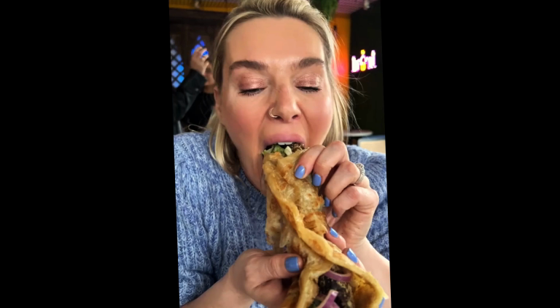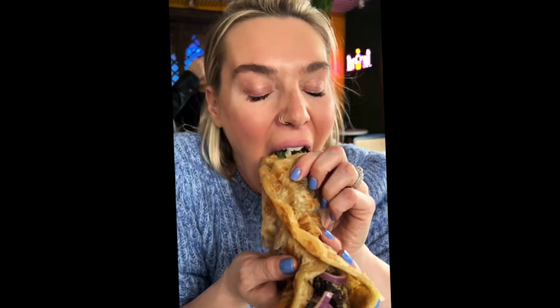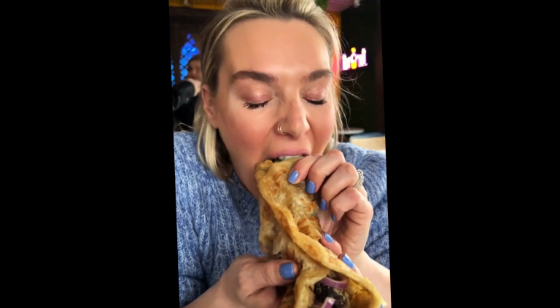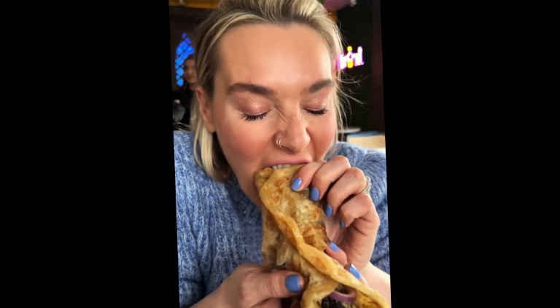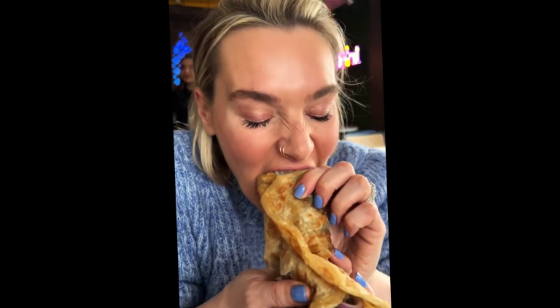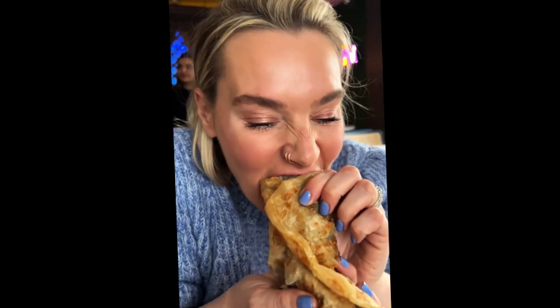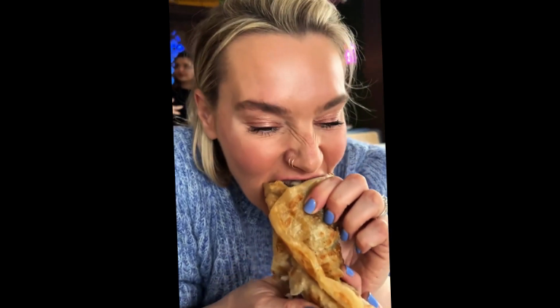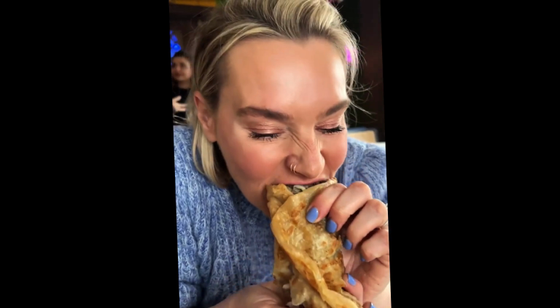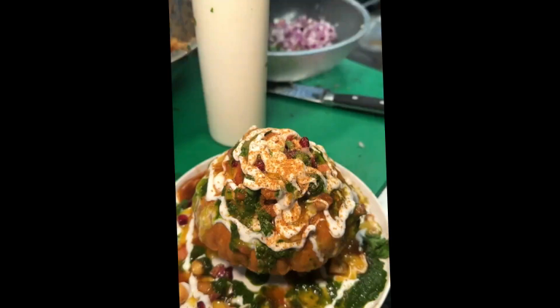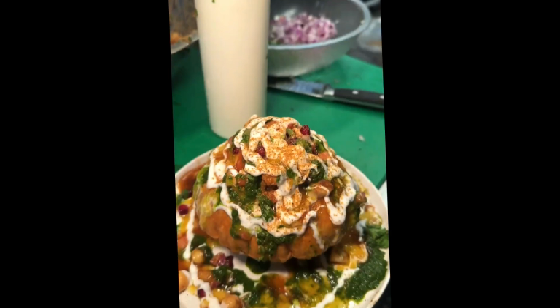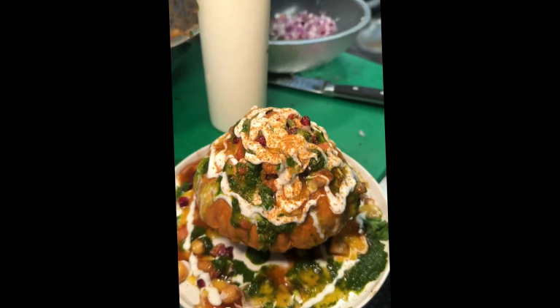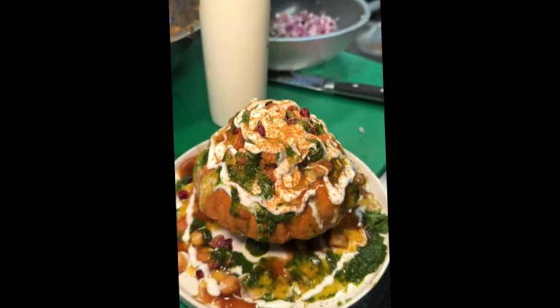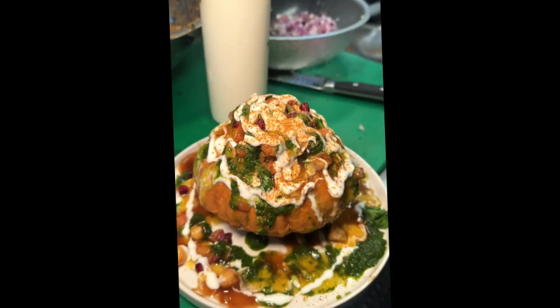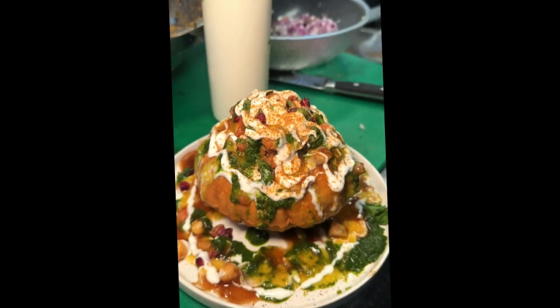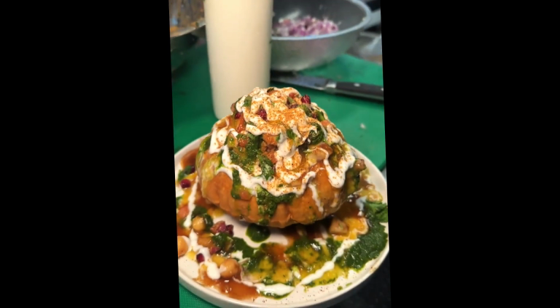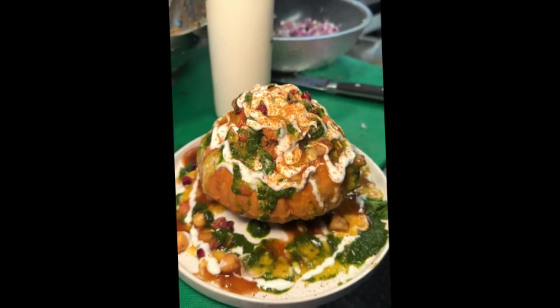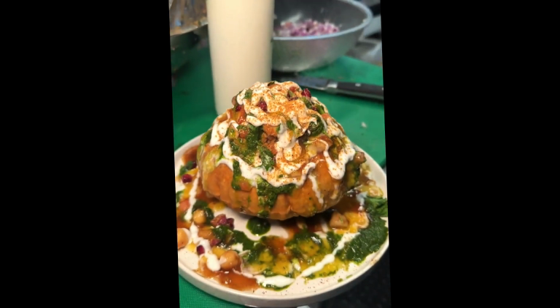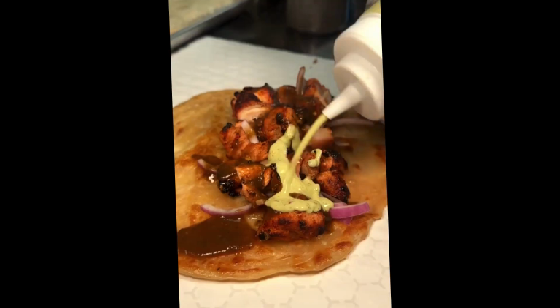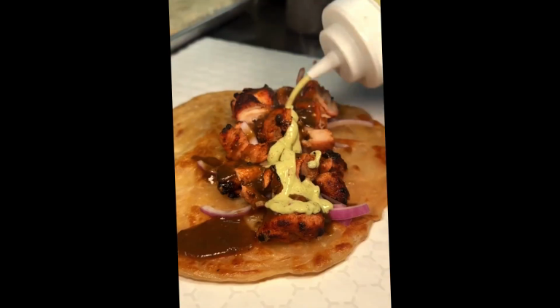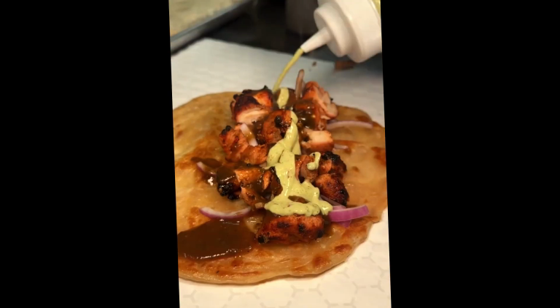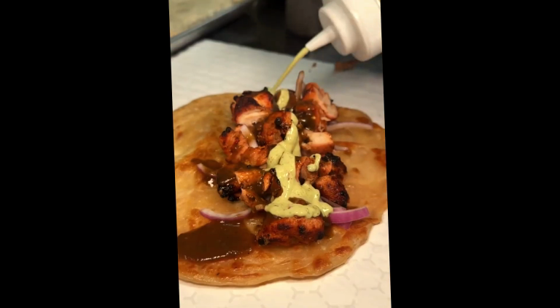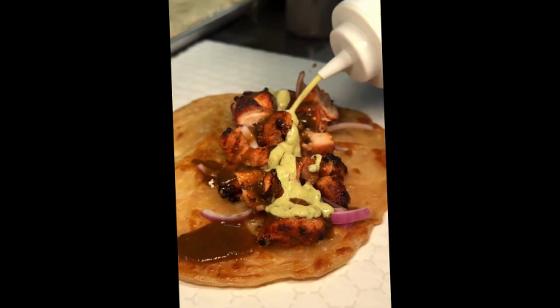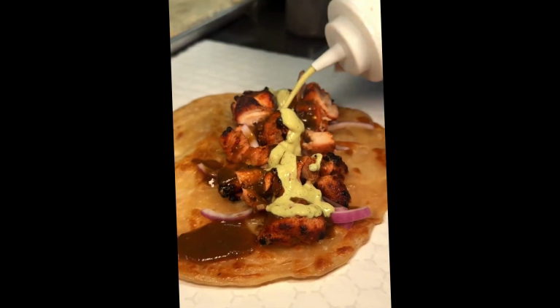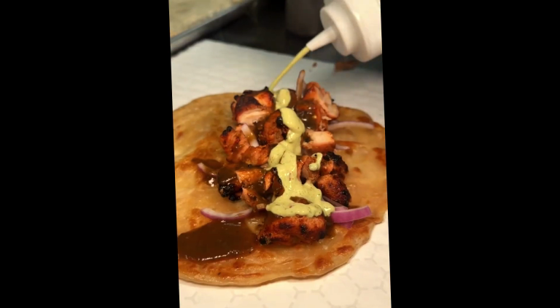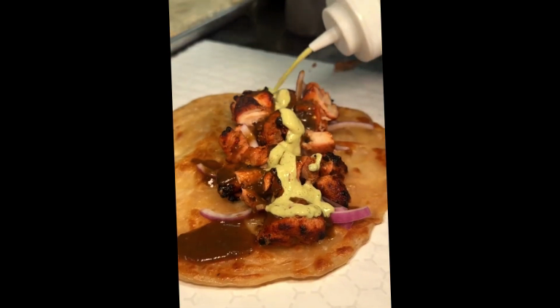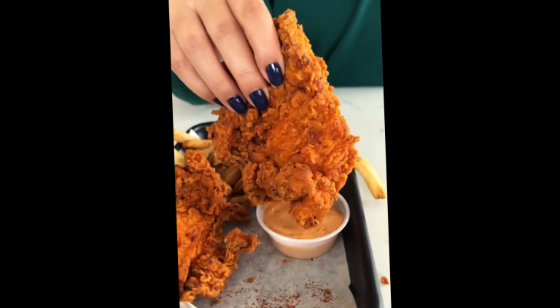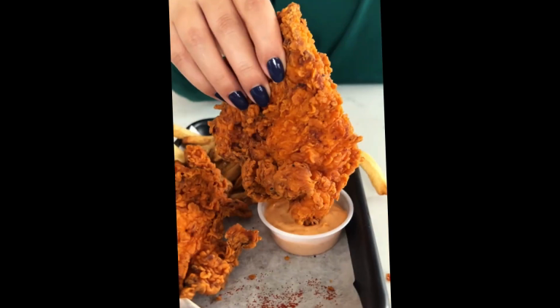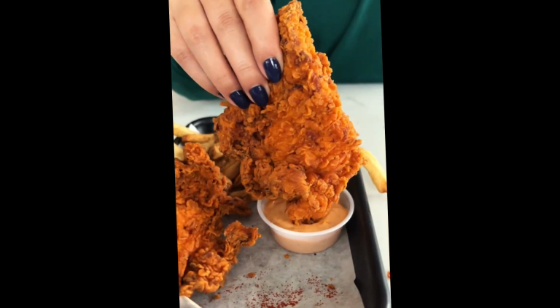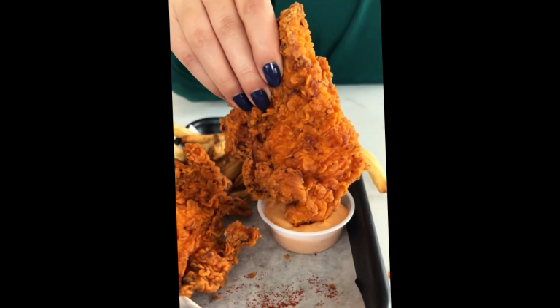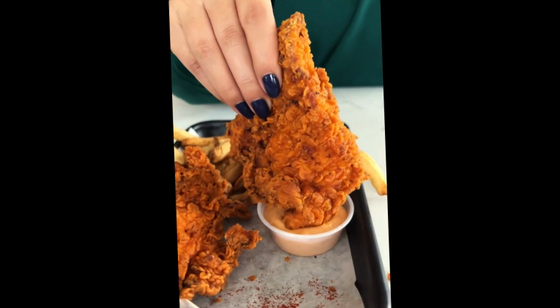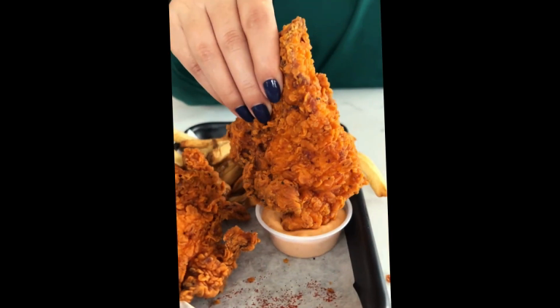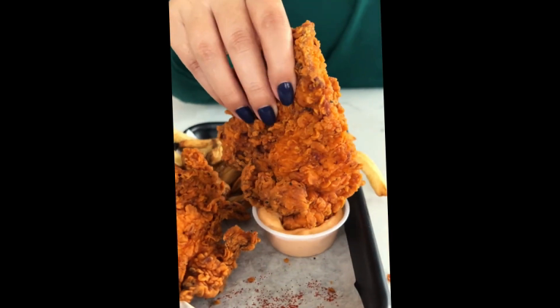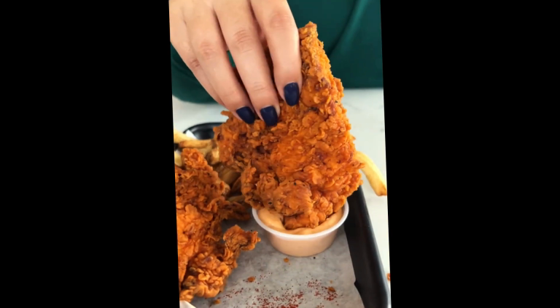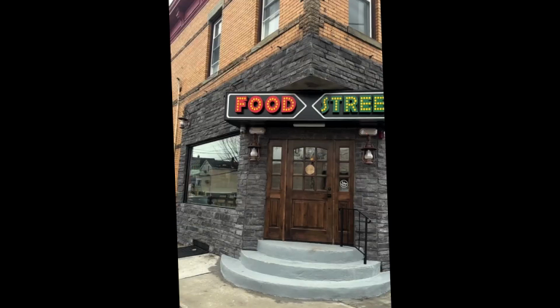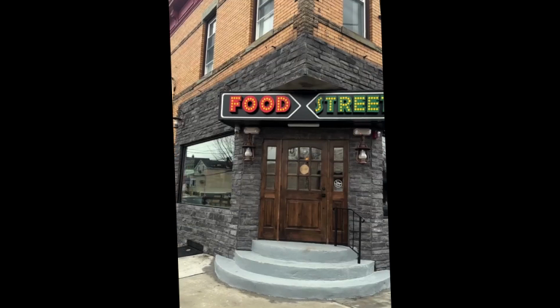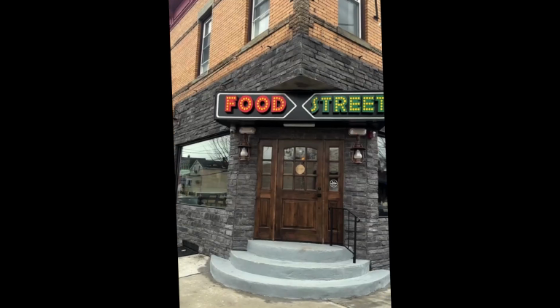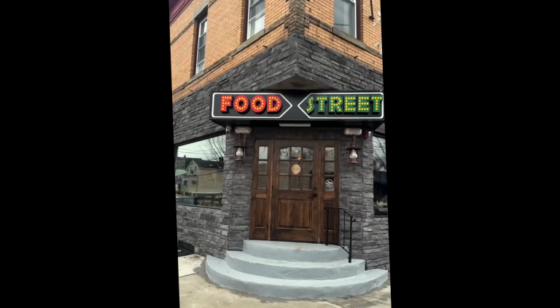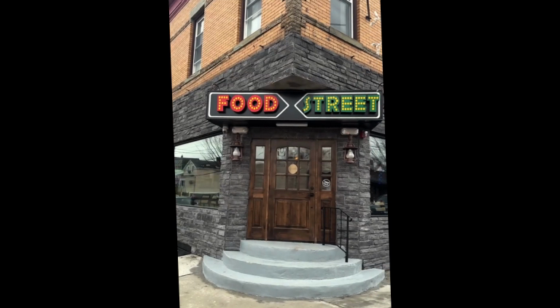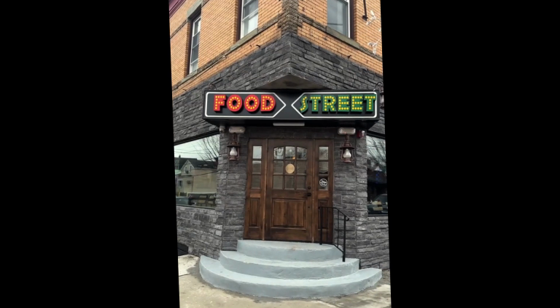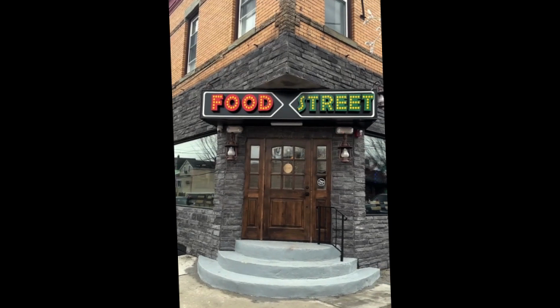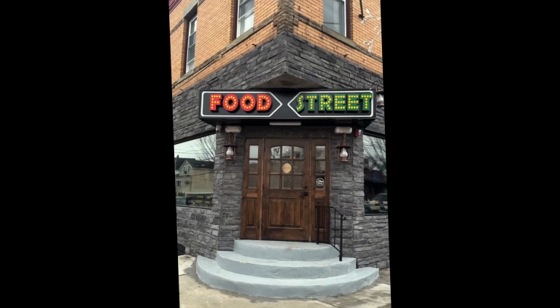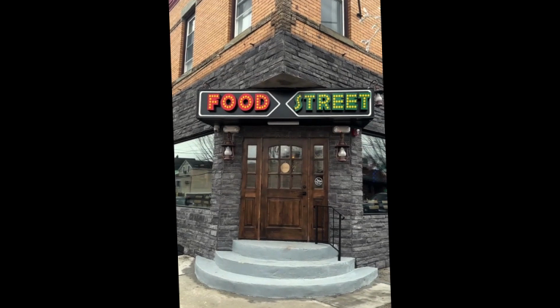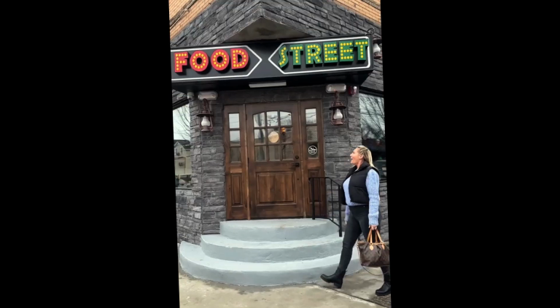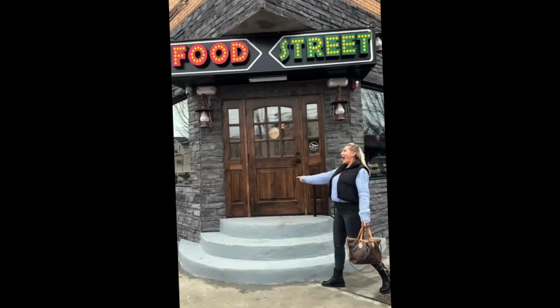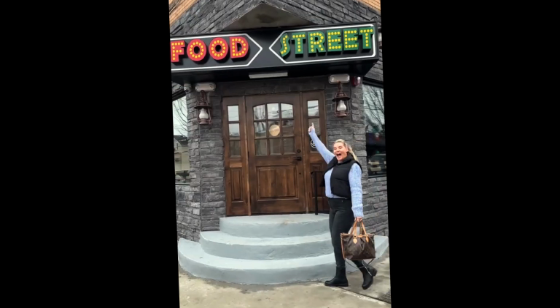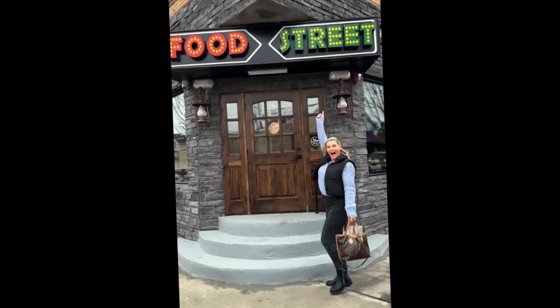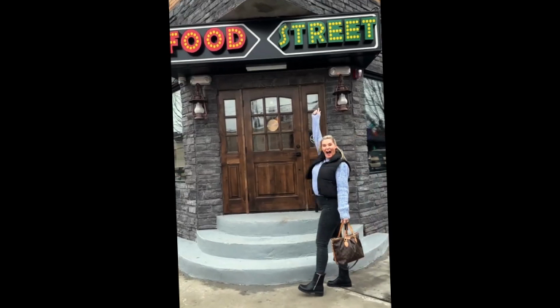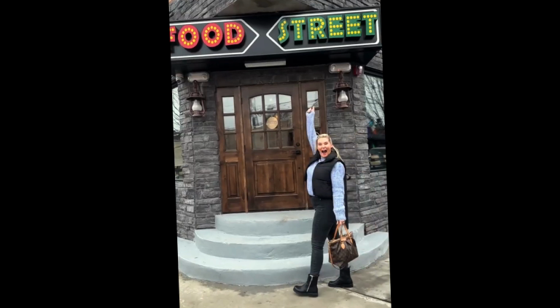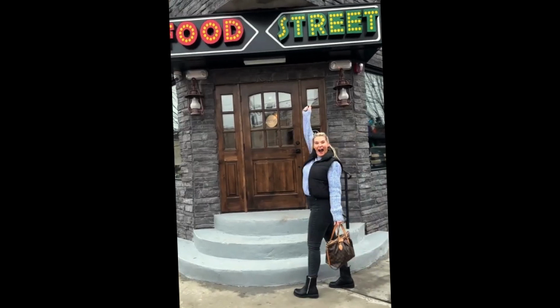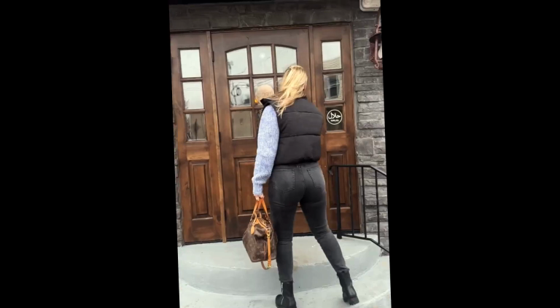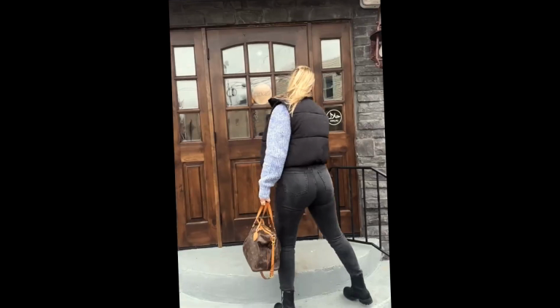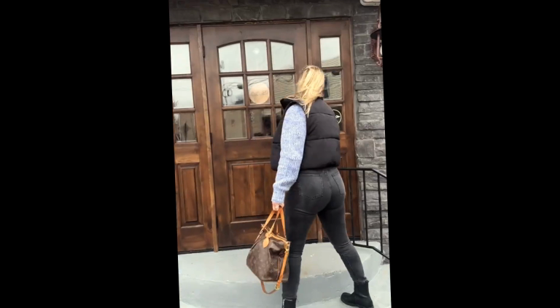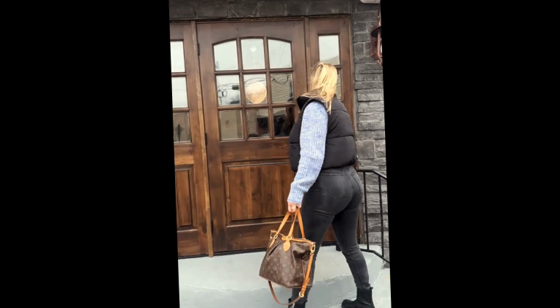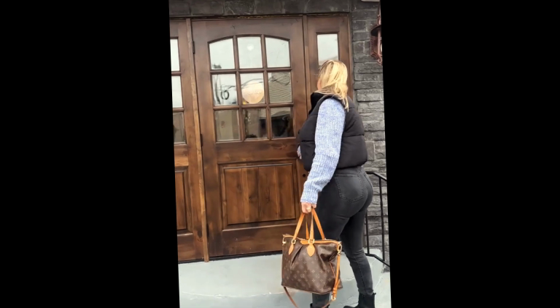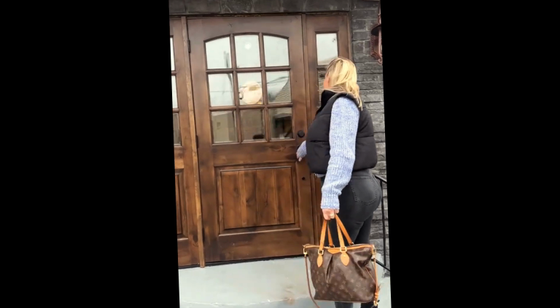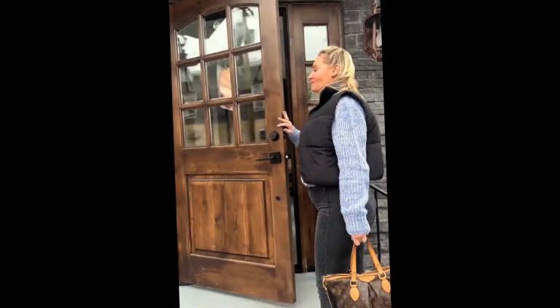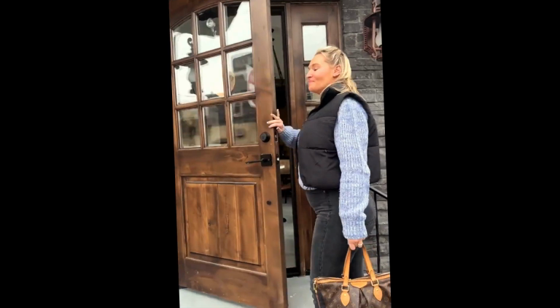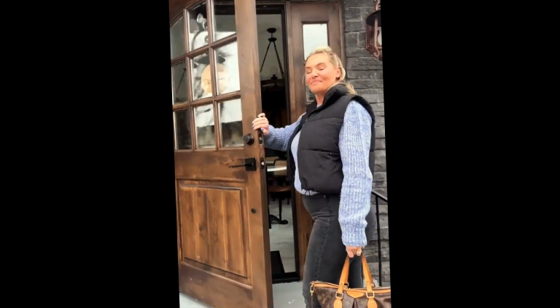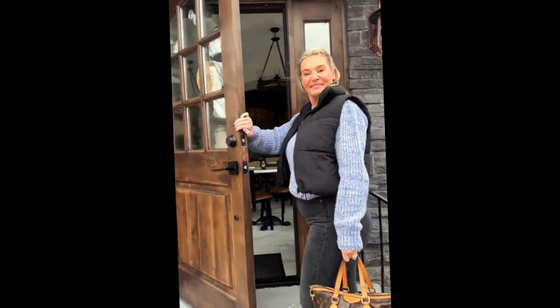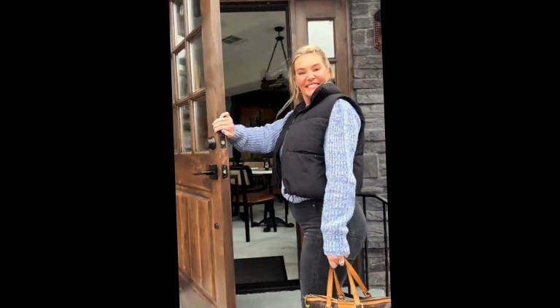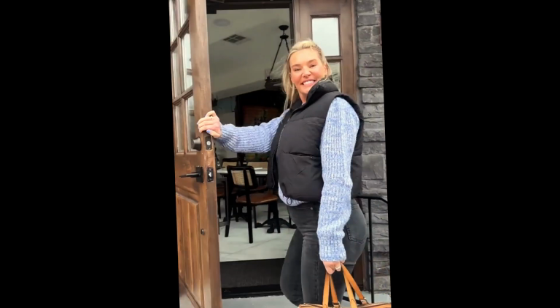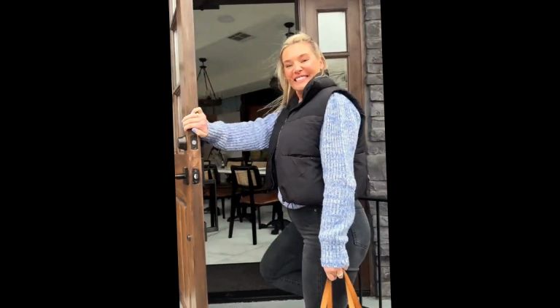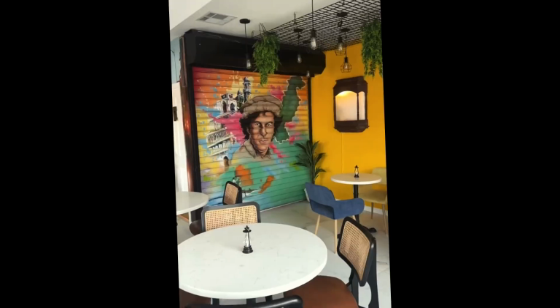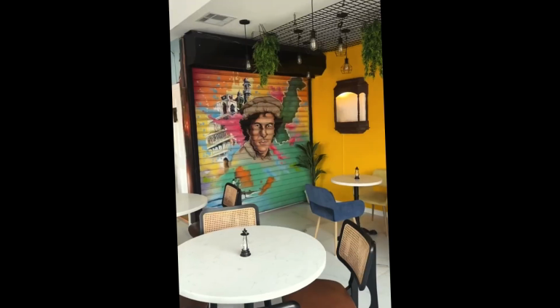This Pakistani-American fusion joint in New Jersey needs to be on your list. Food Street in Secaucus just opened with fun street food vibes inside.